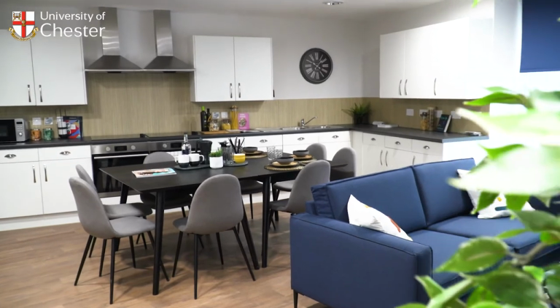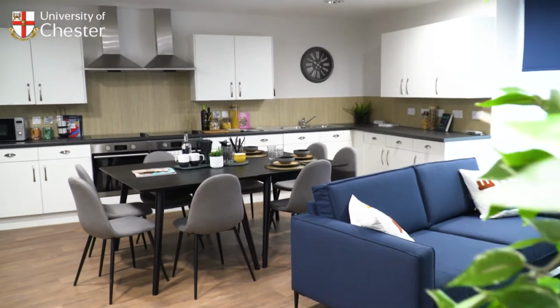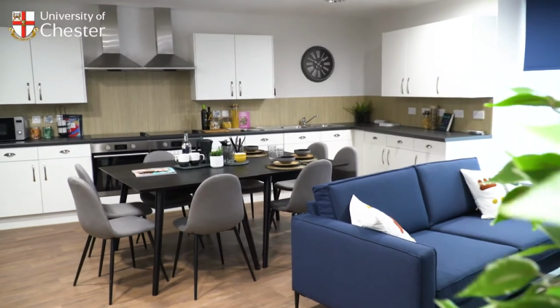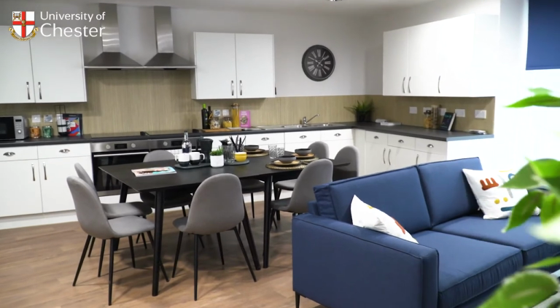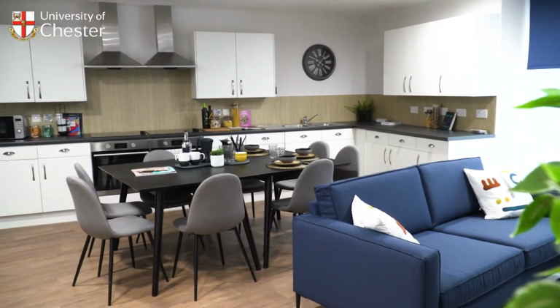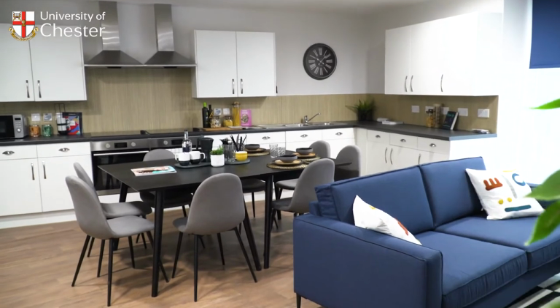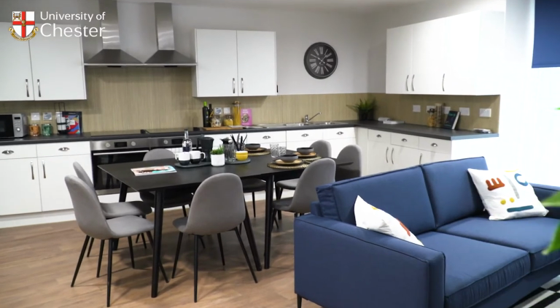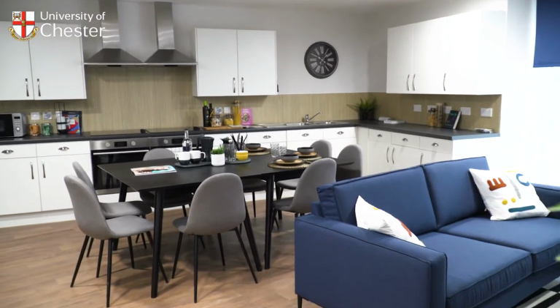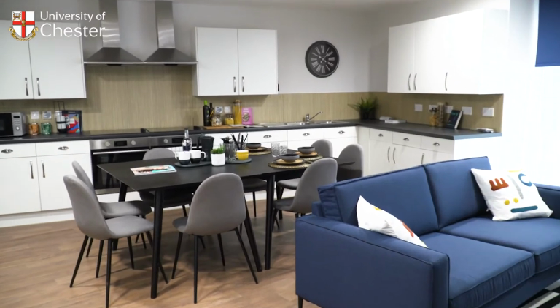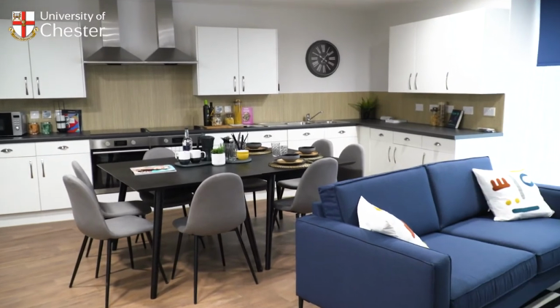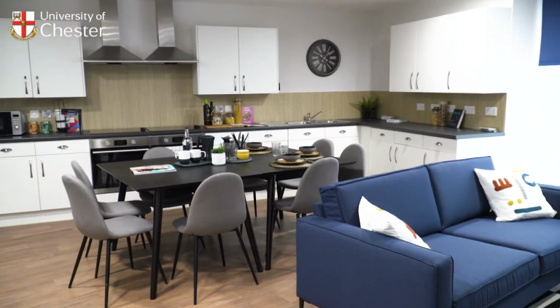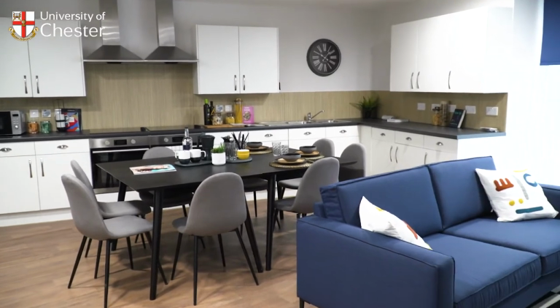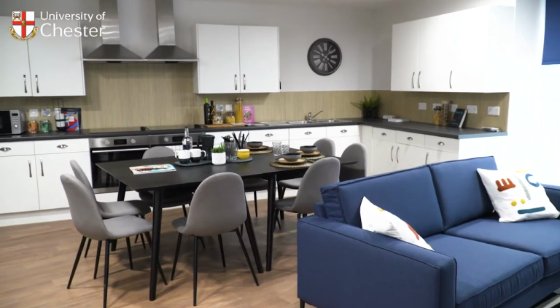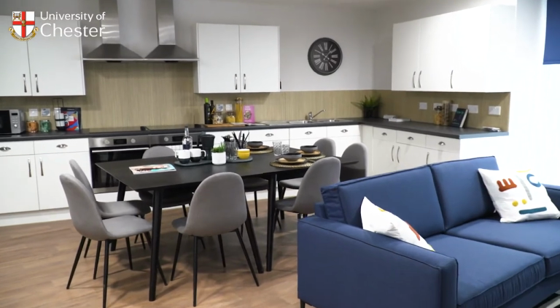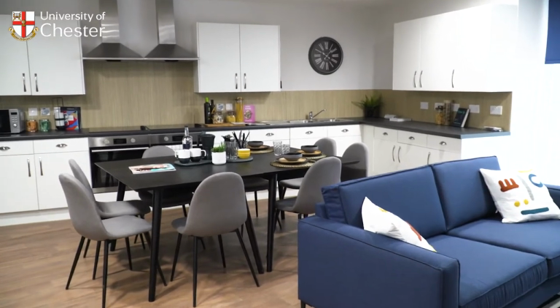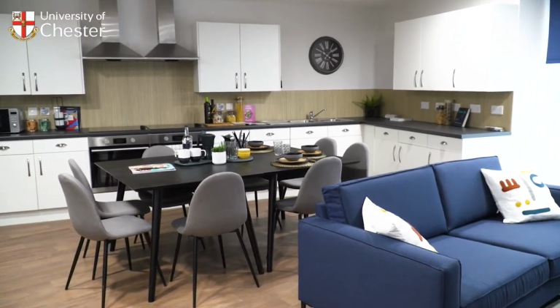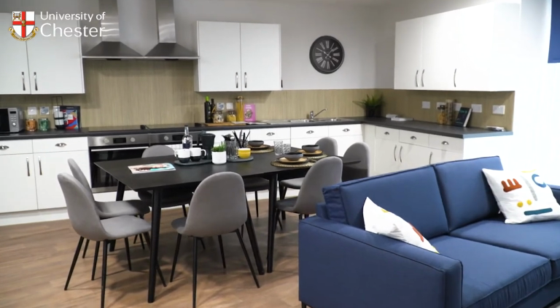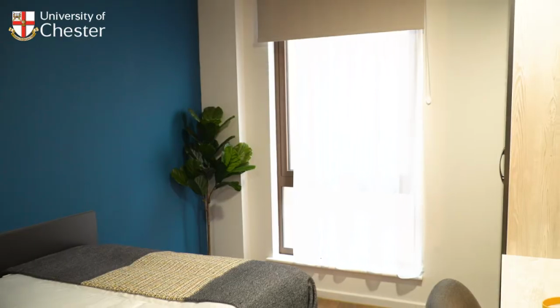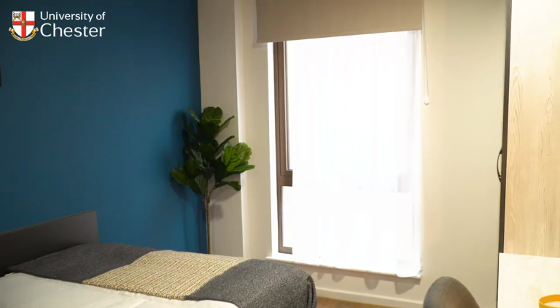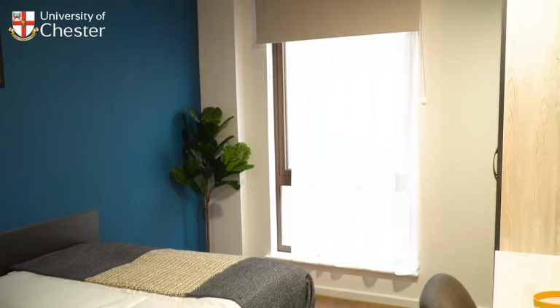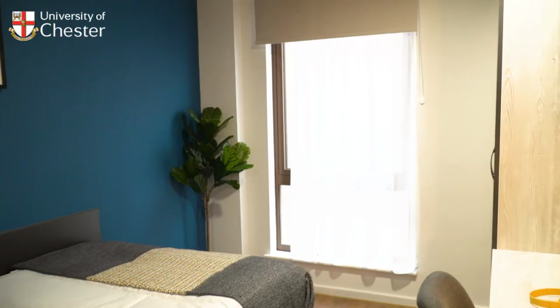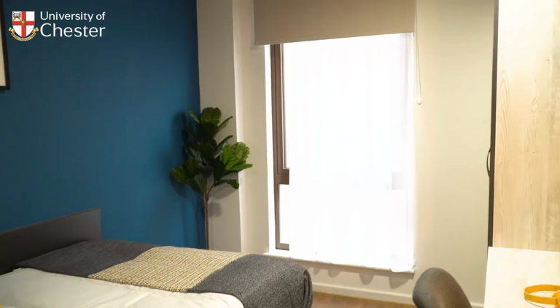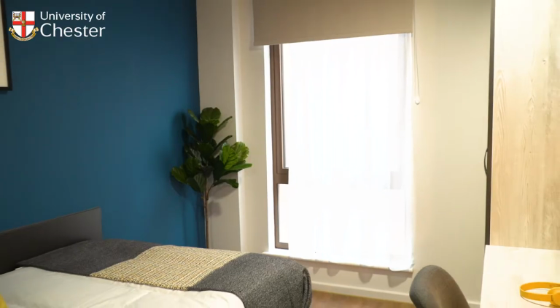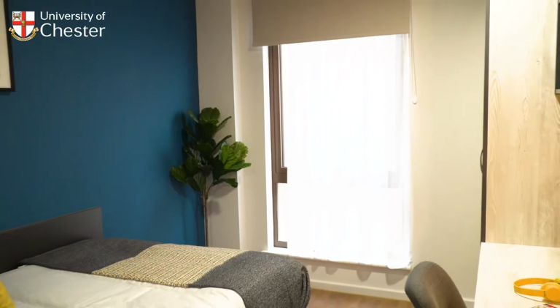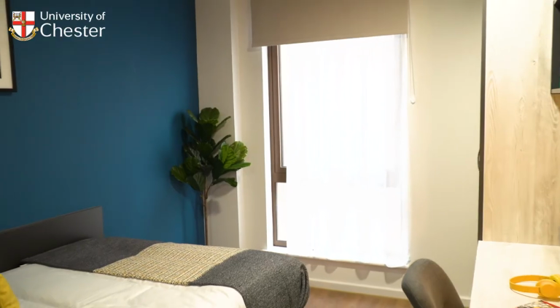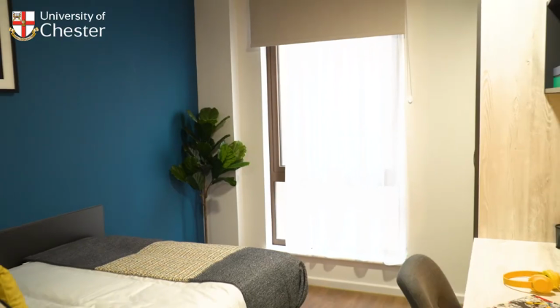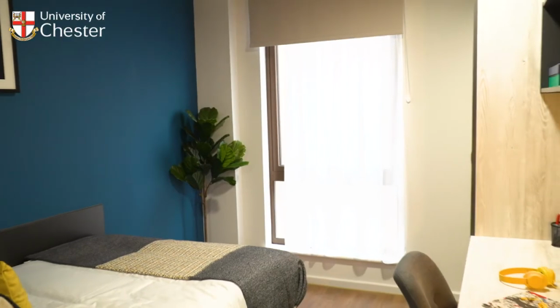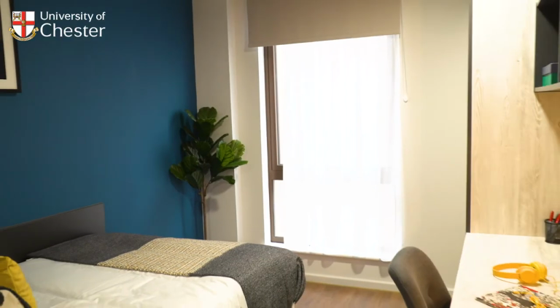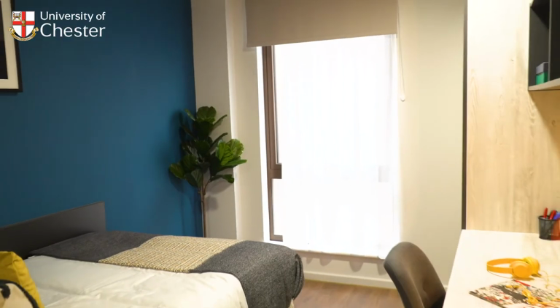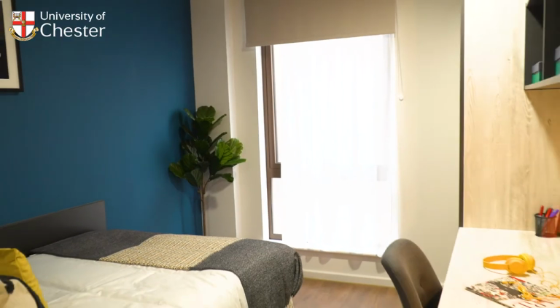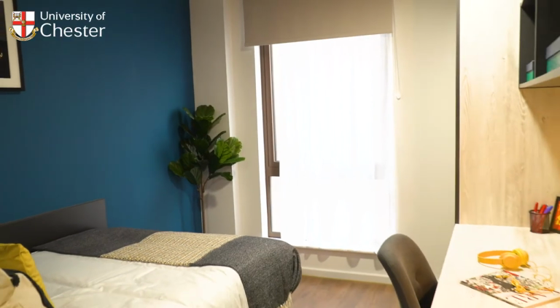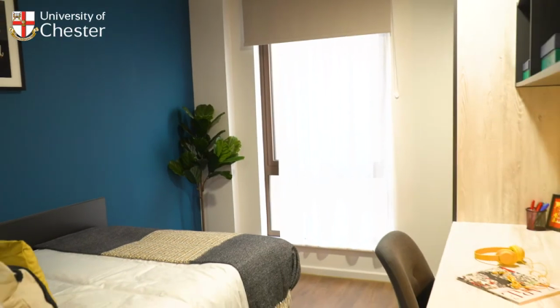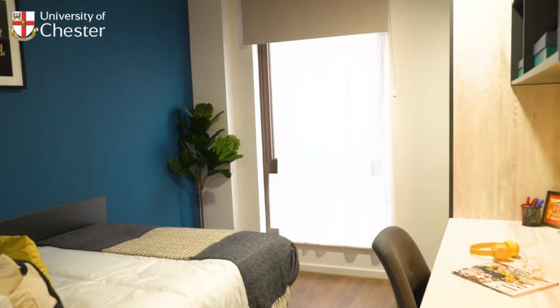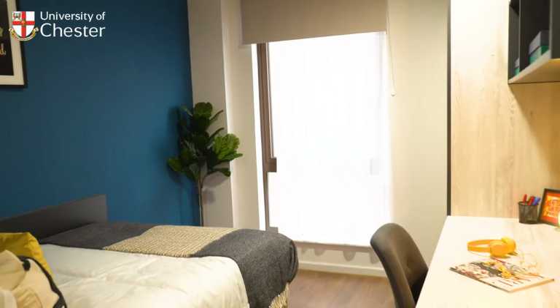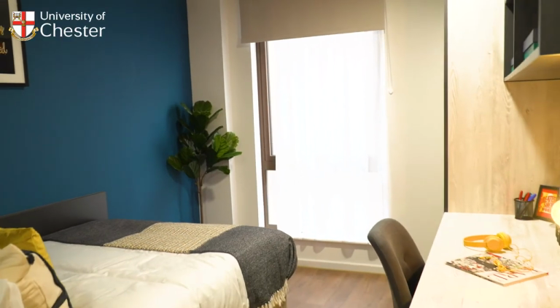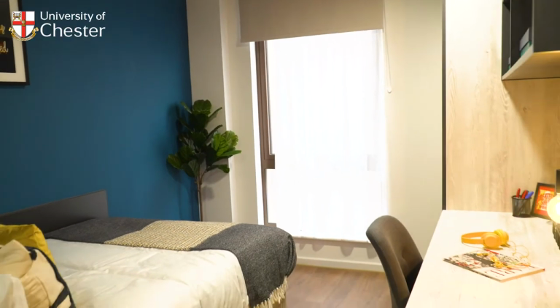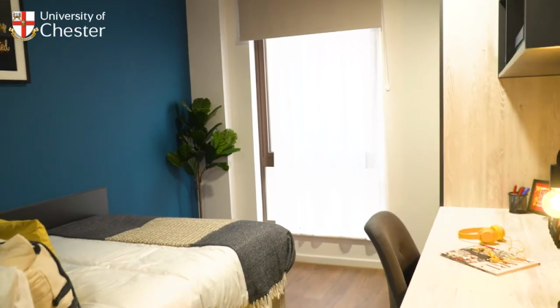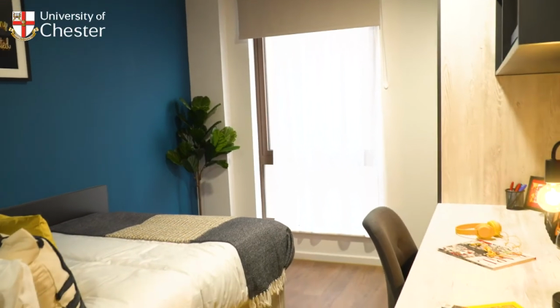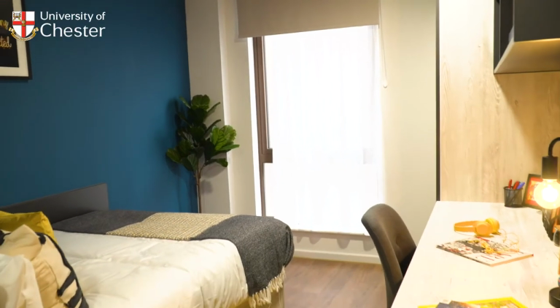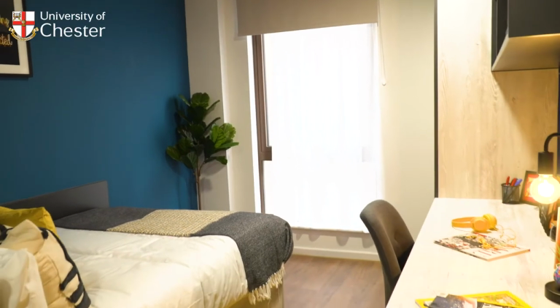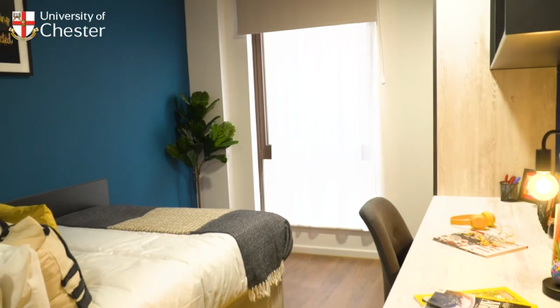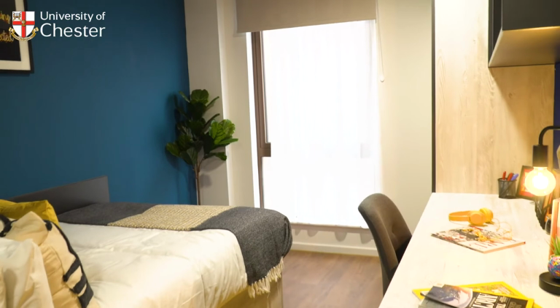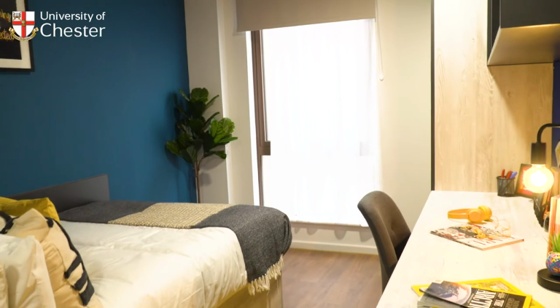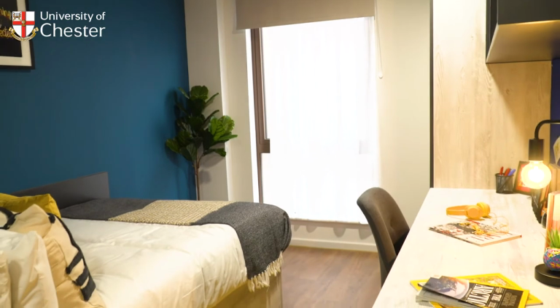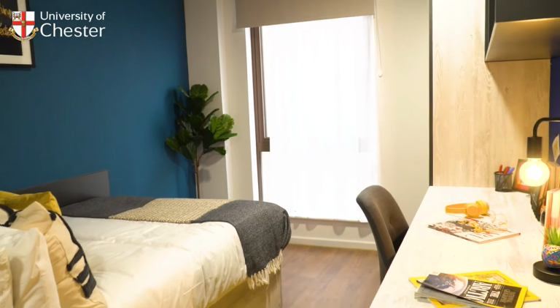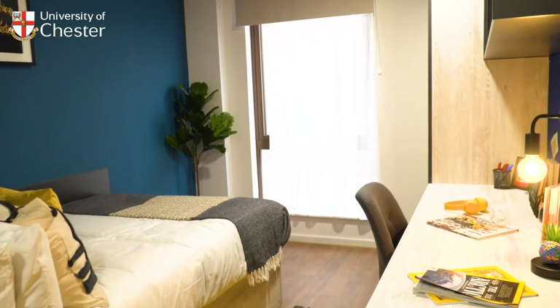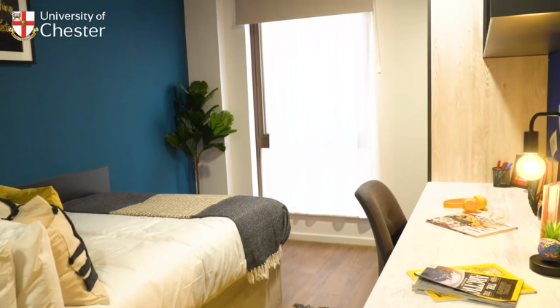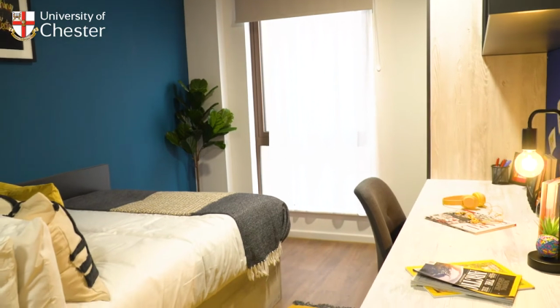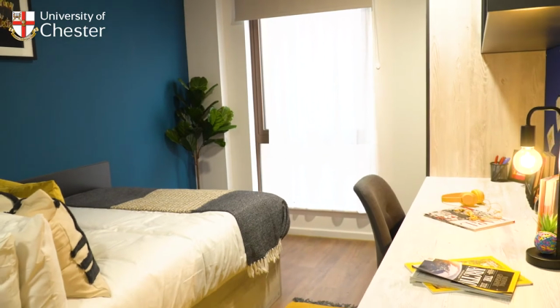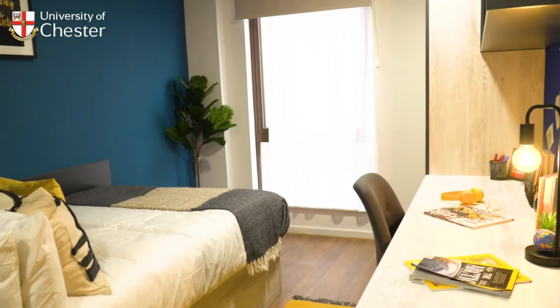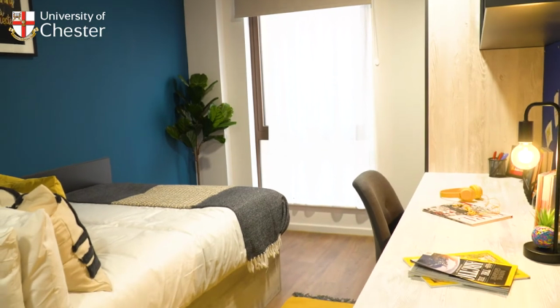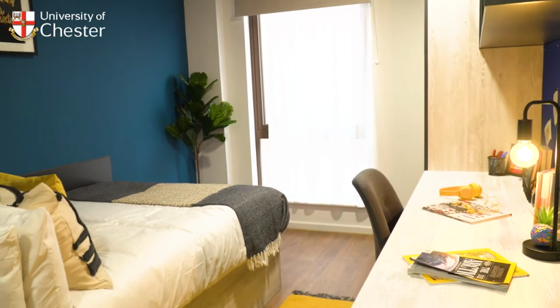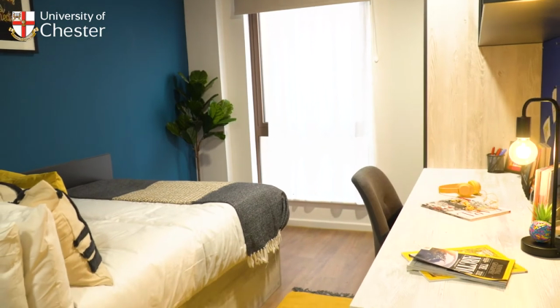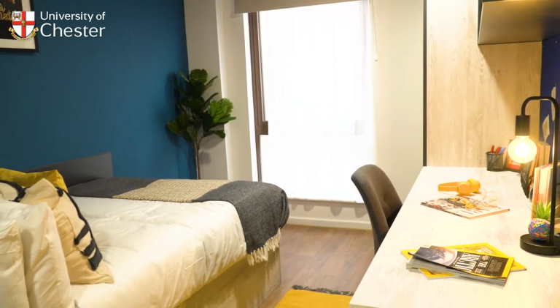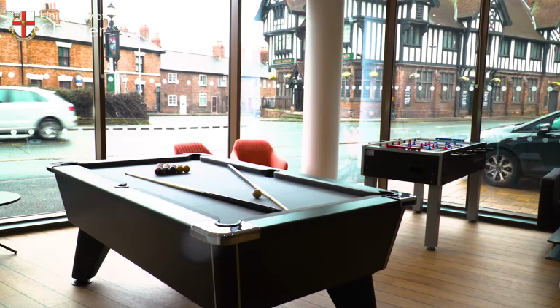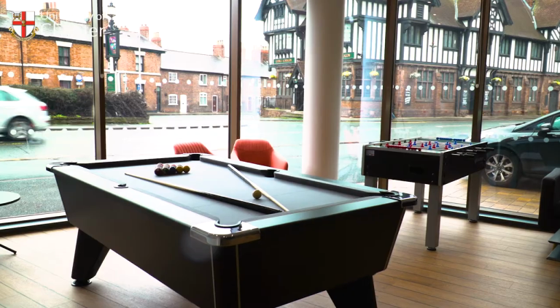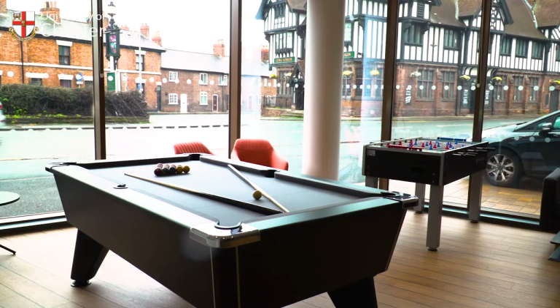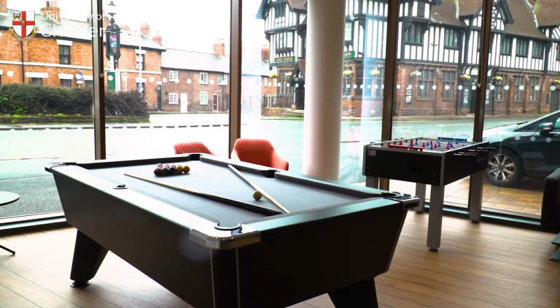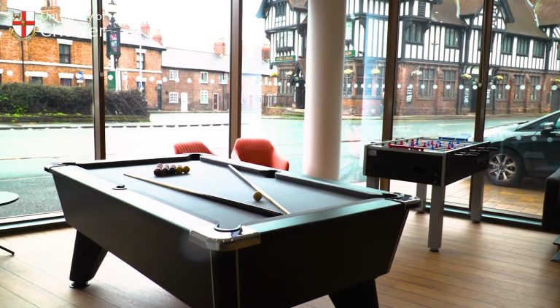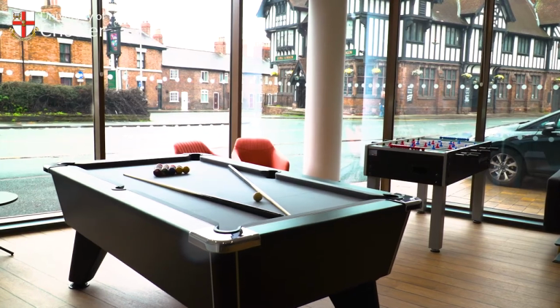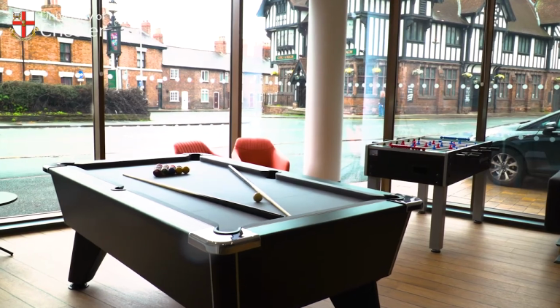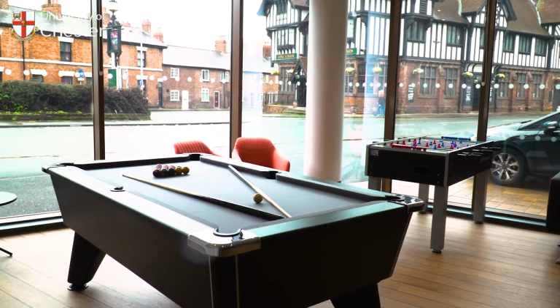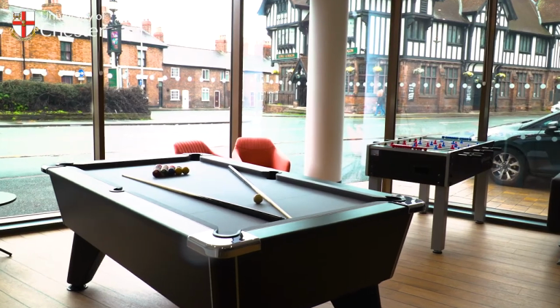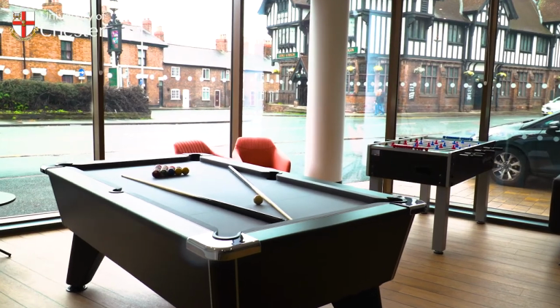Like the brand new student accommodation complex, Tudor Place, located just a short five-minute walk from Exton Park.